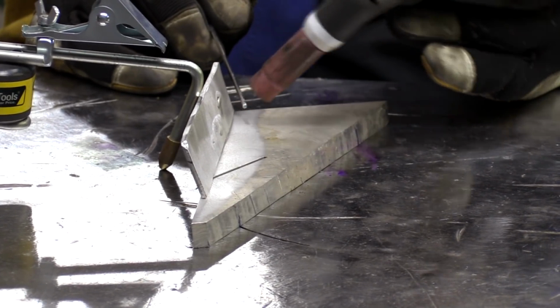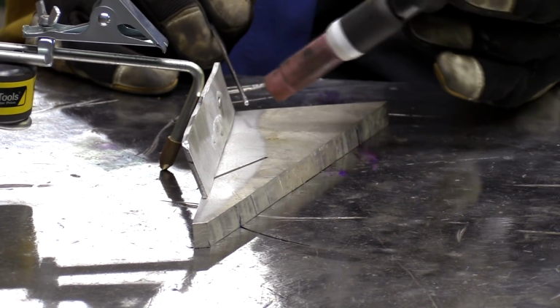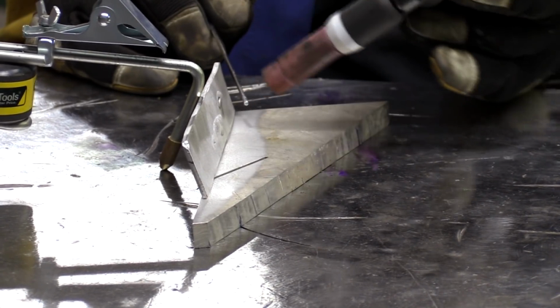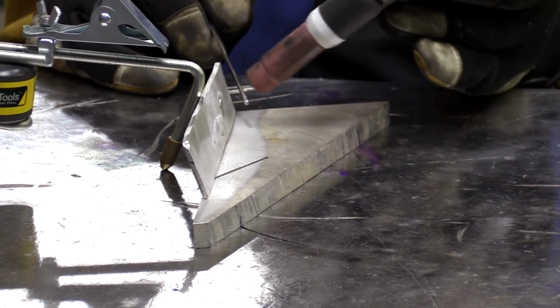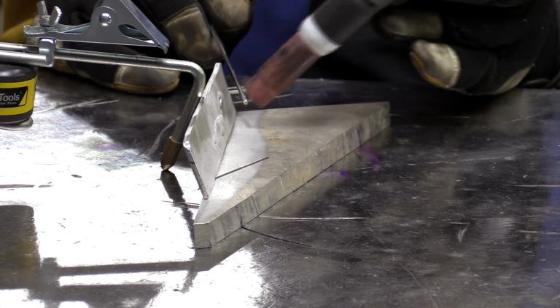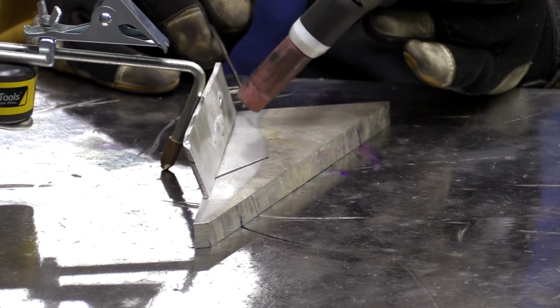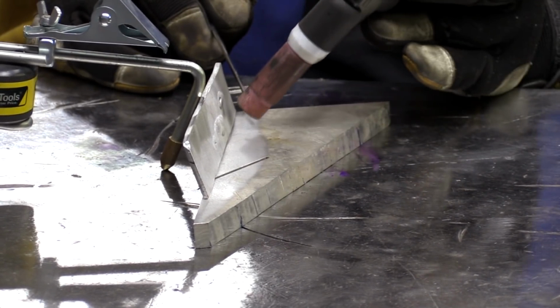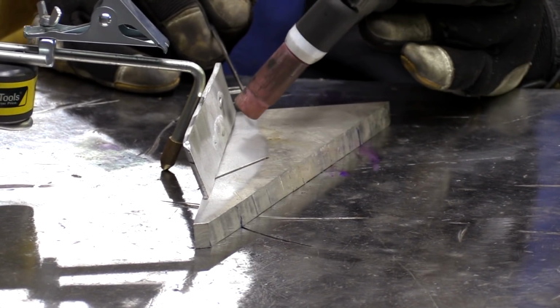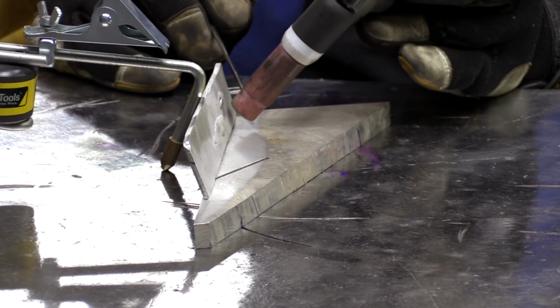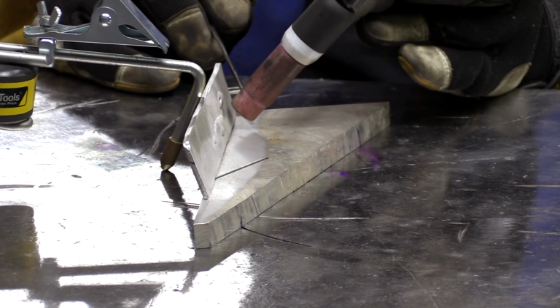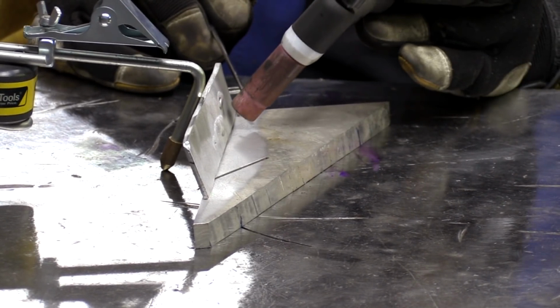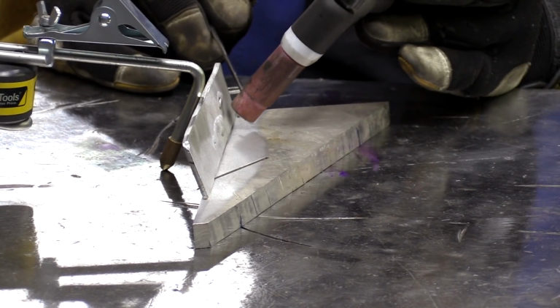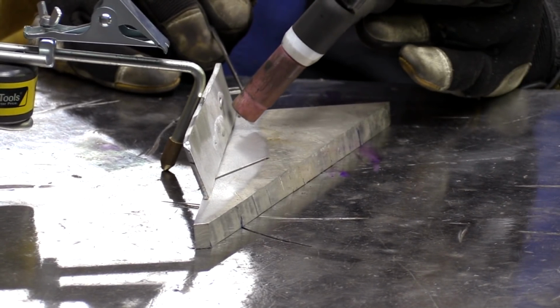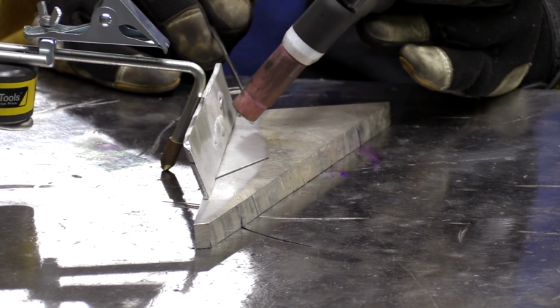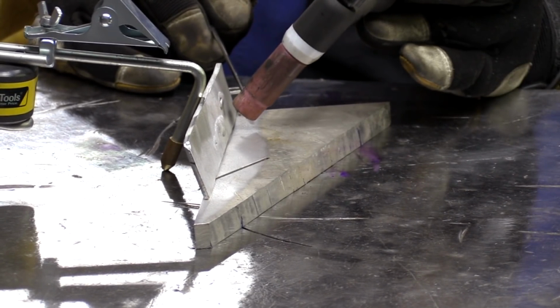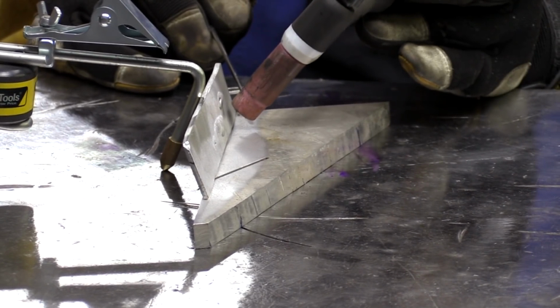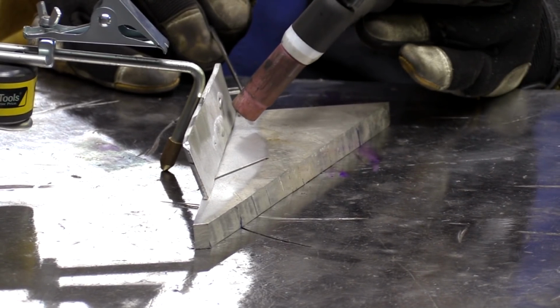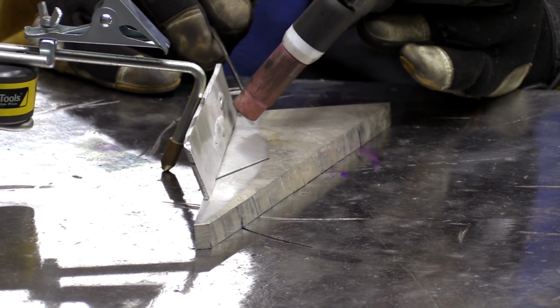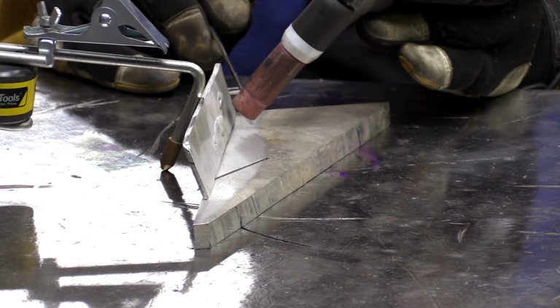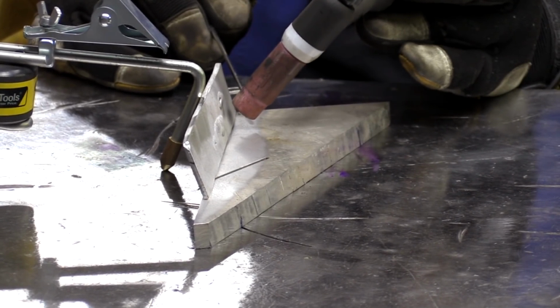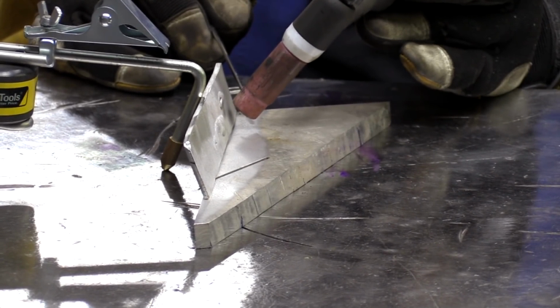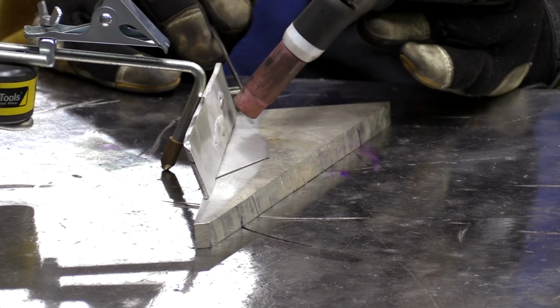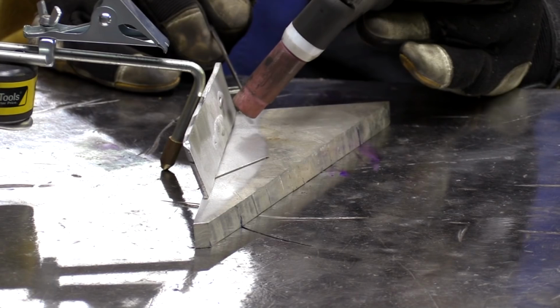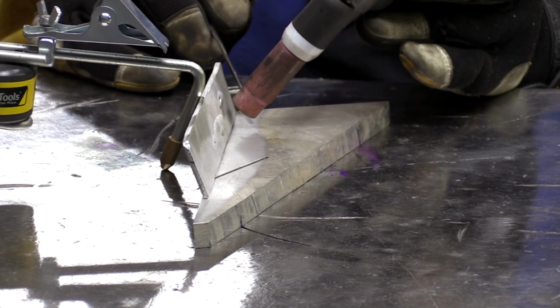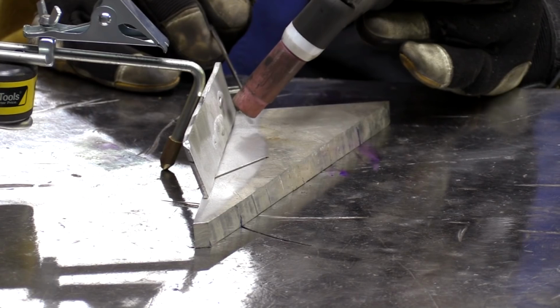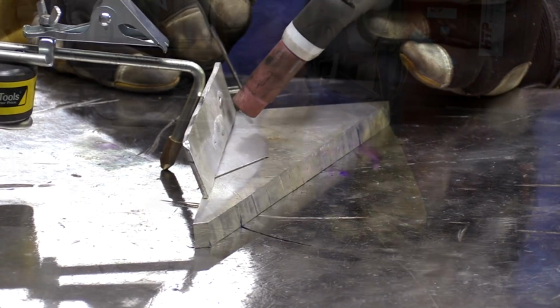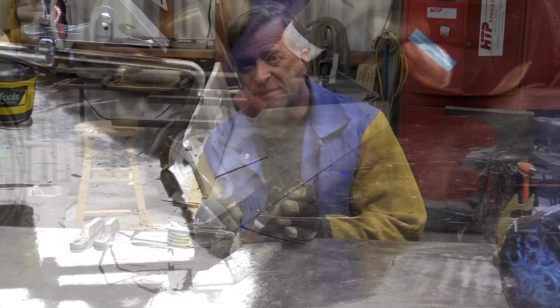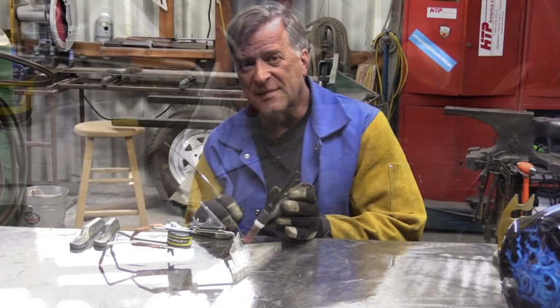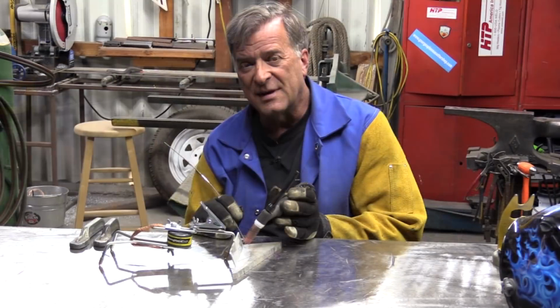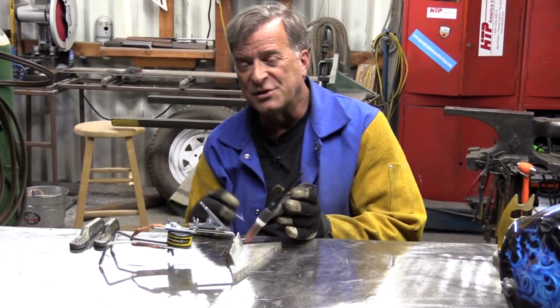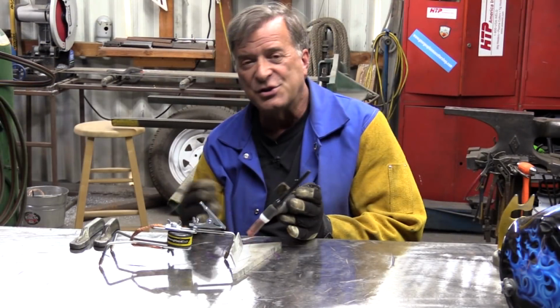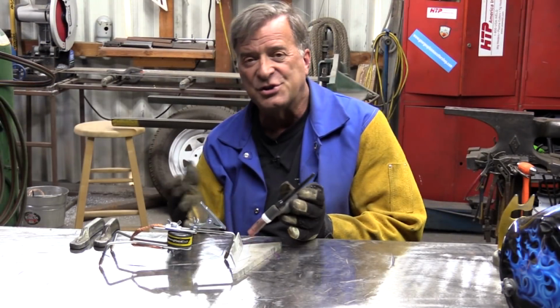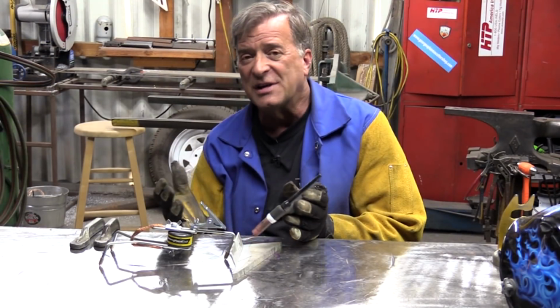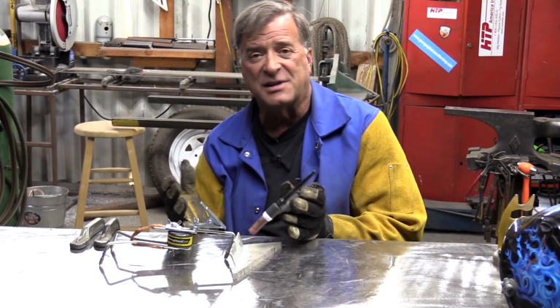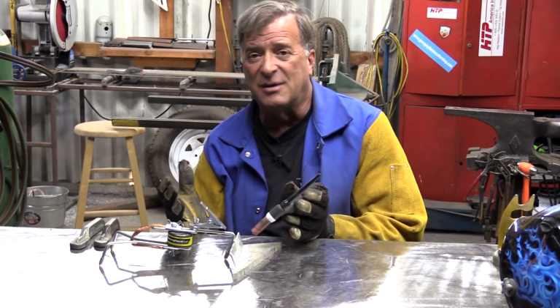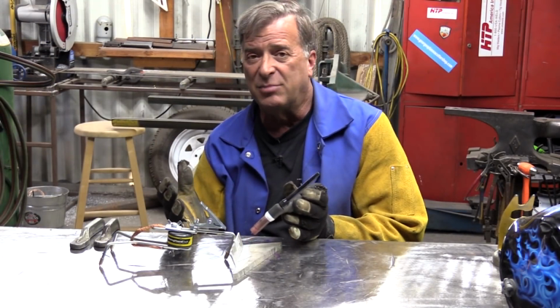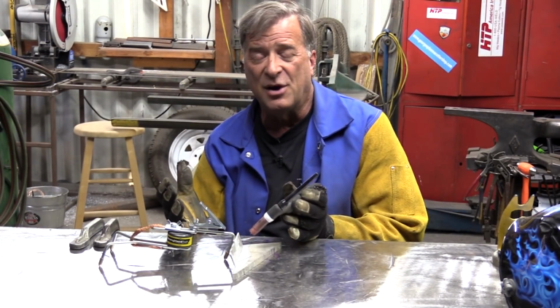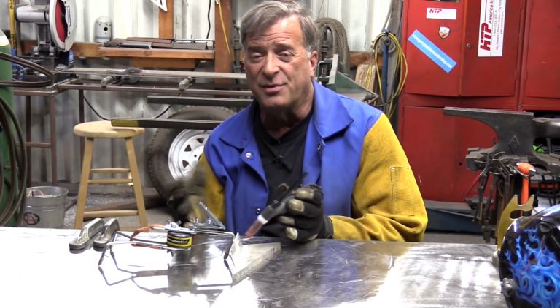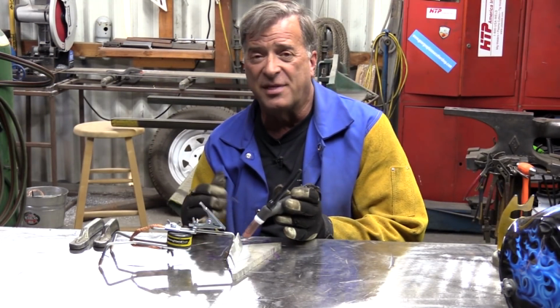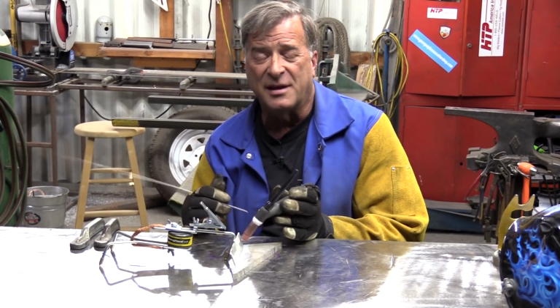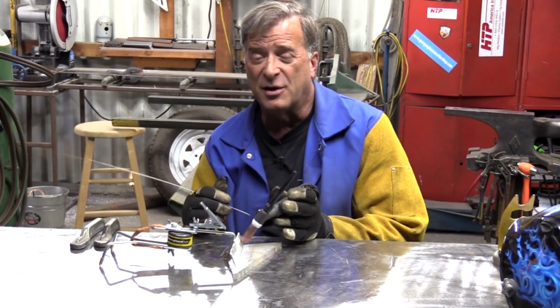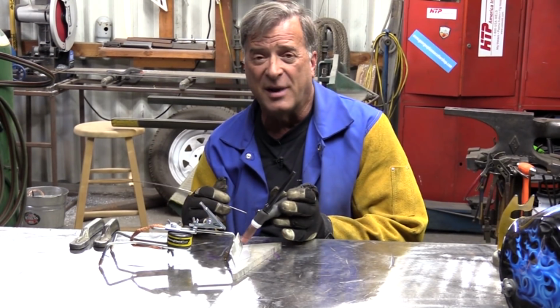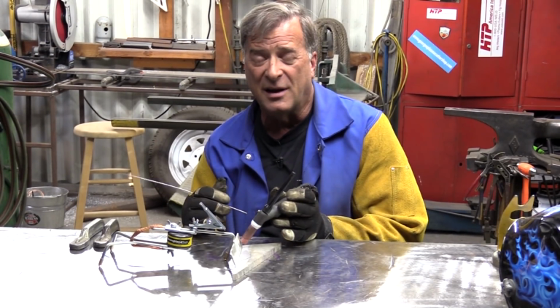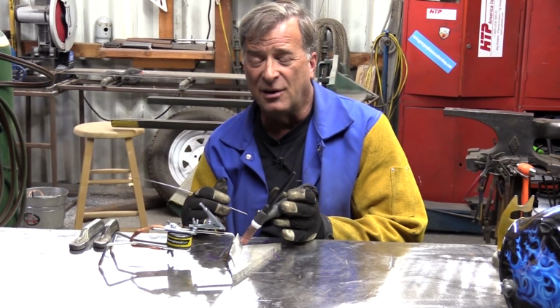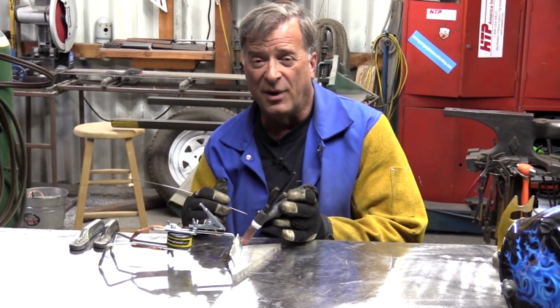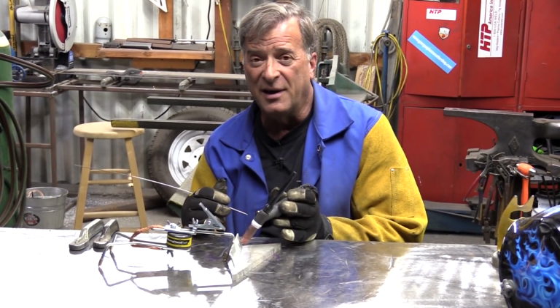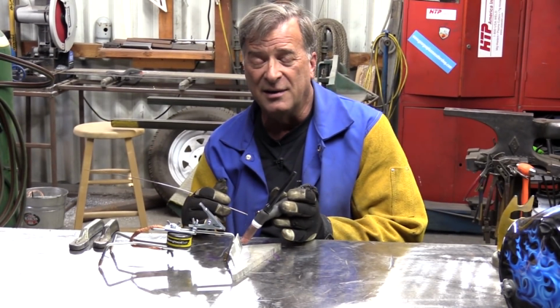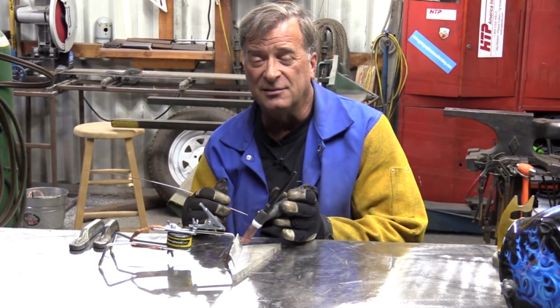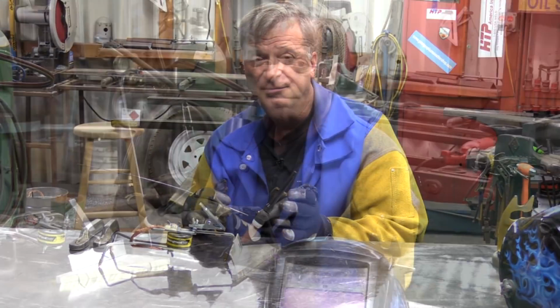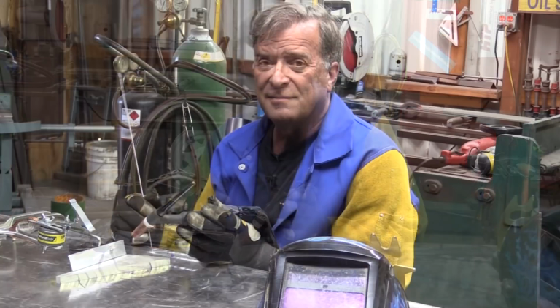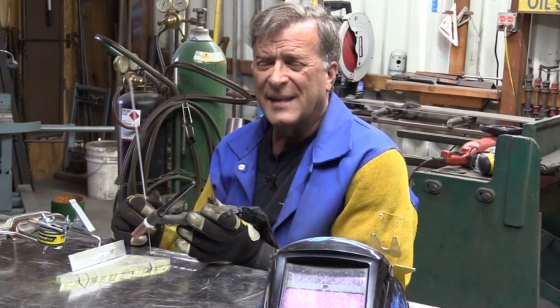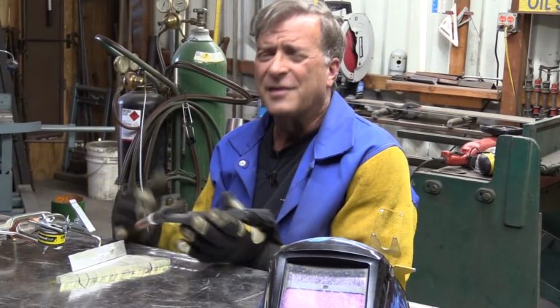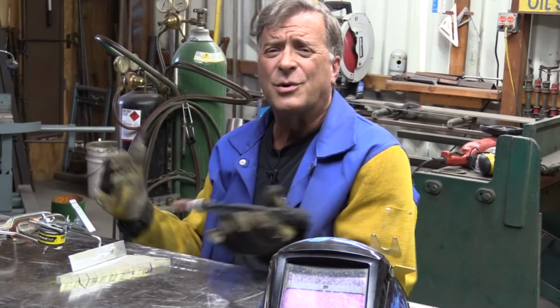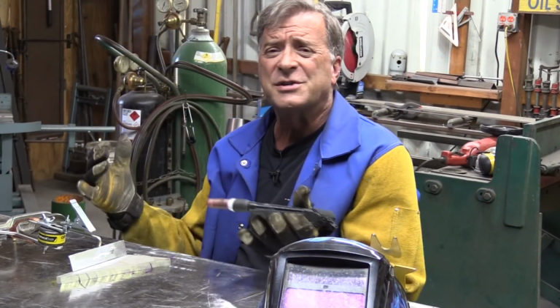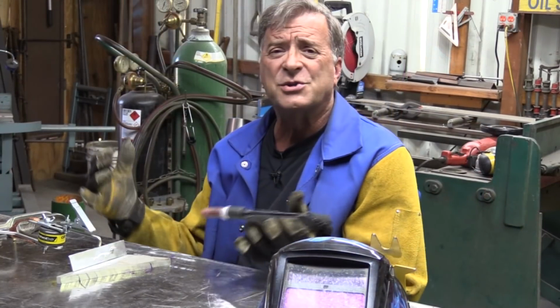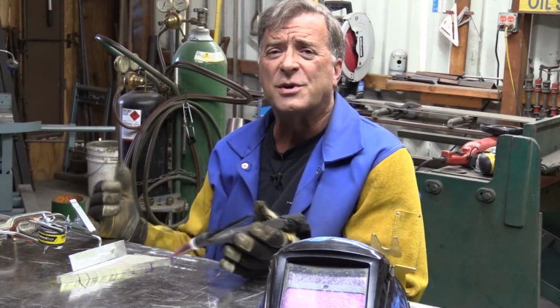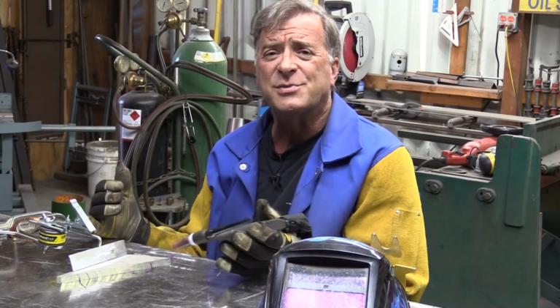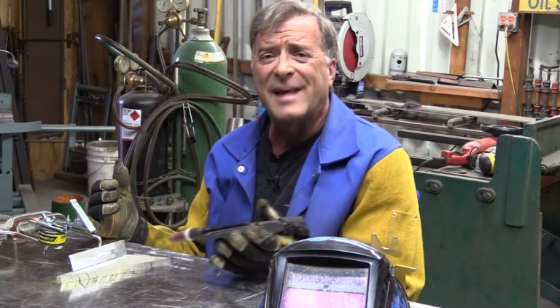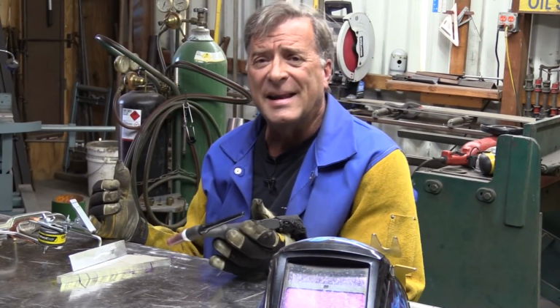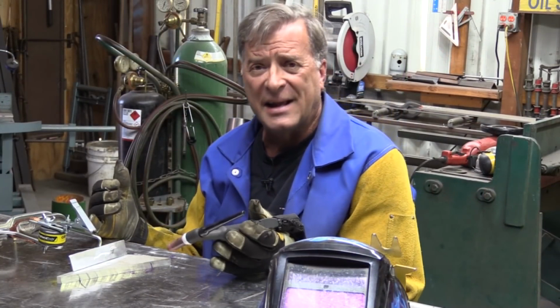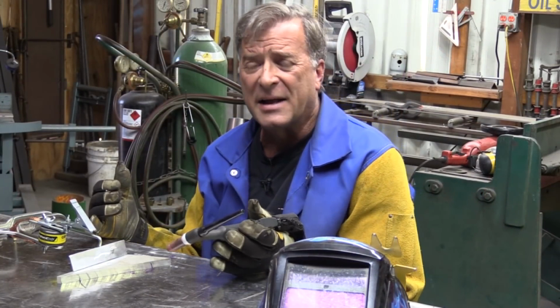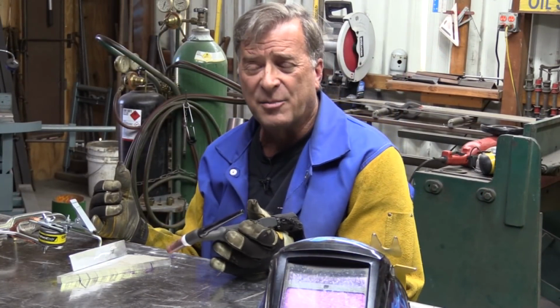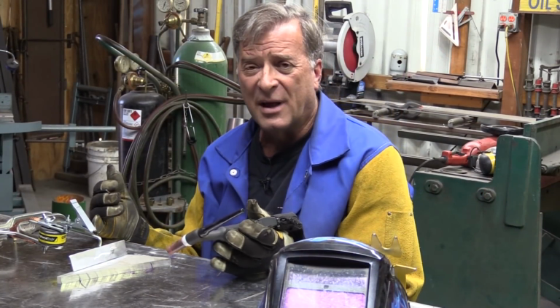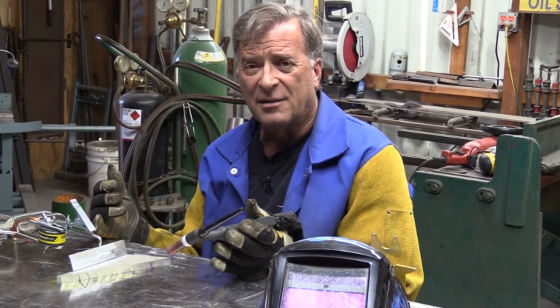You're not going to get right square on that joint, because you're just going to blow the thinner metal away. And of course, this works with any kind of metal.